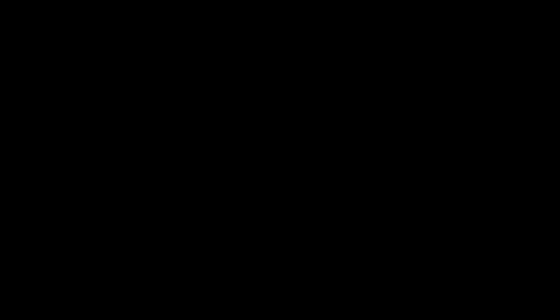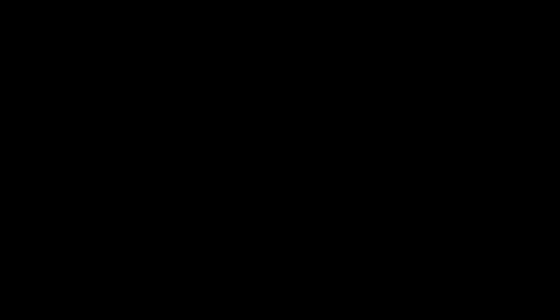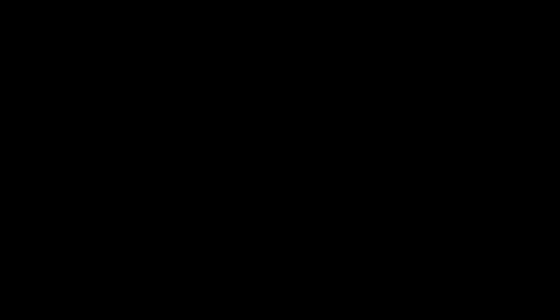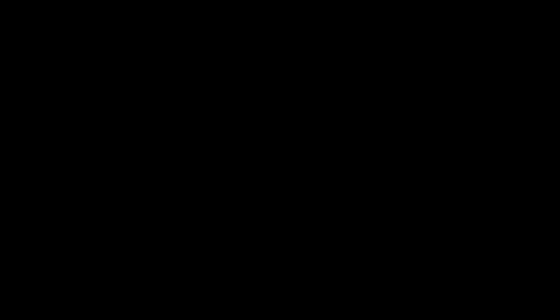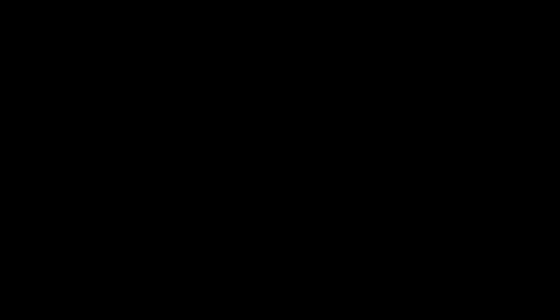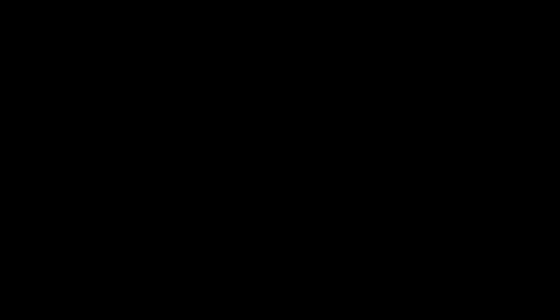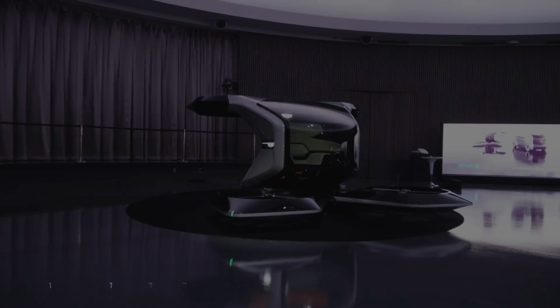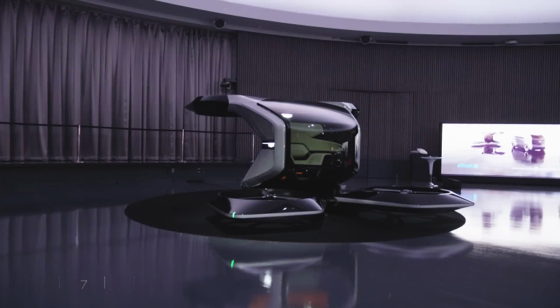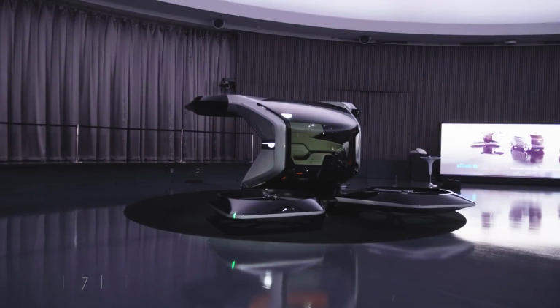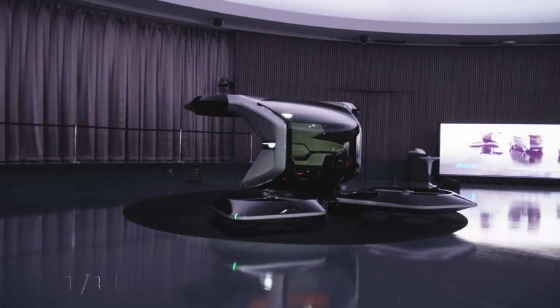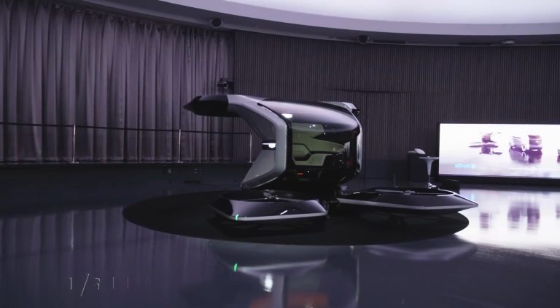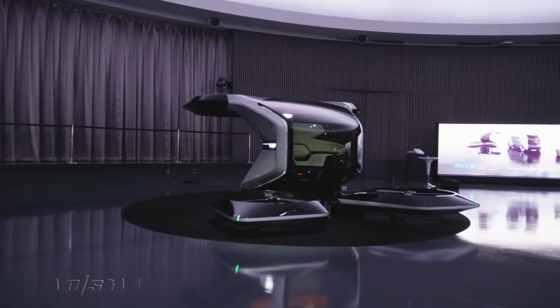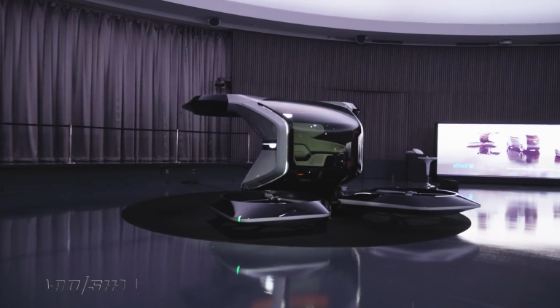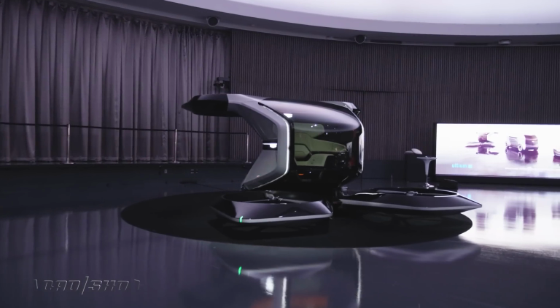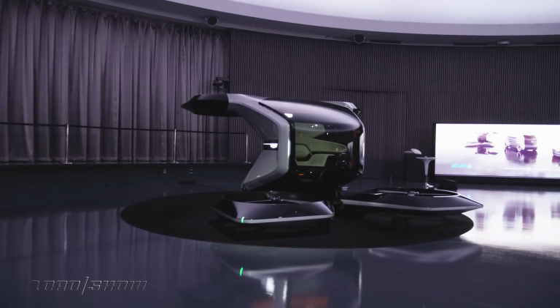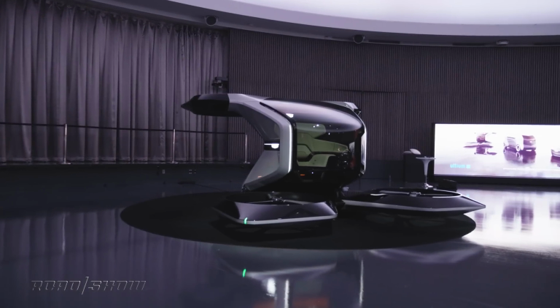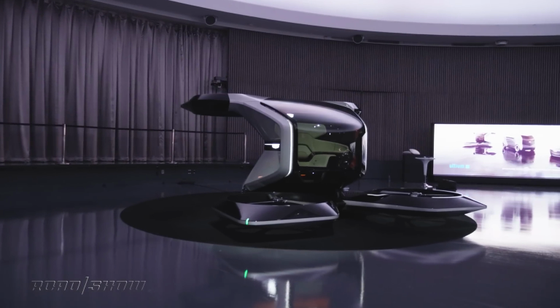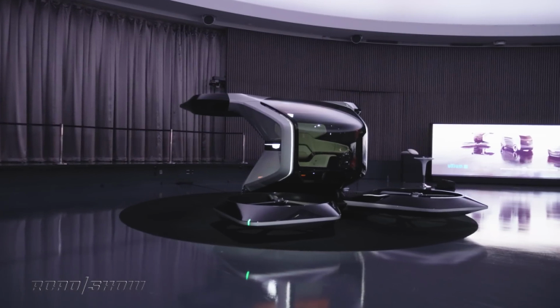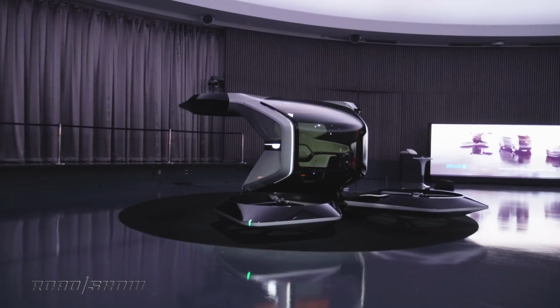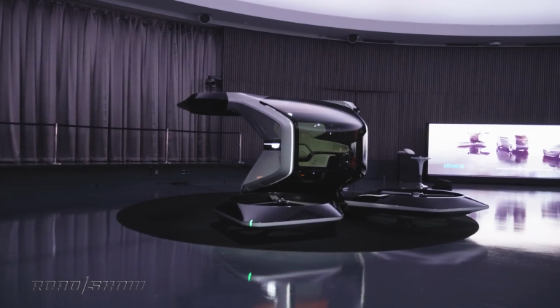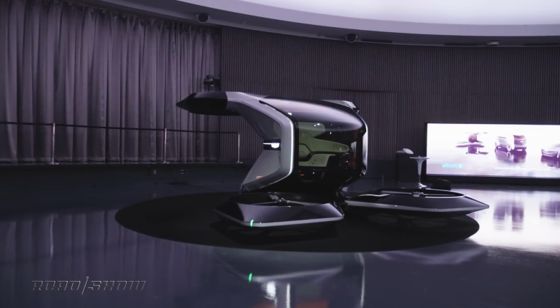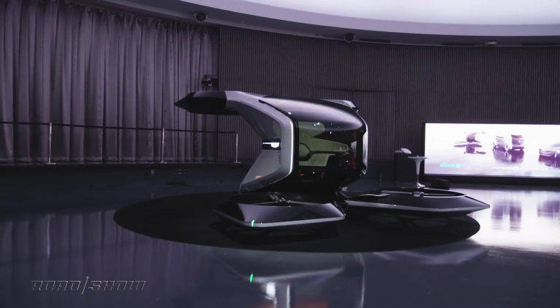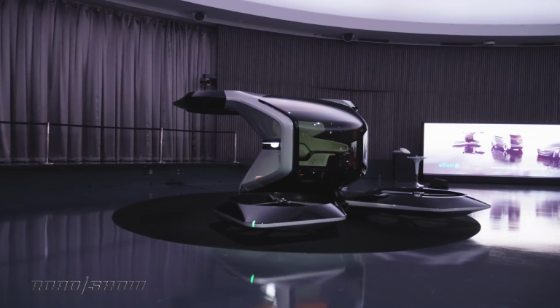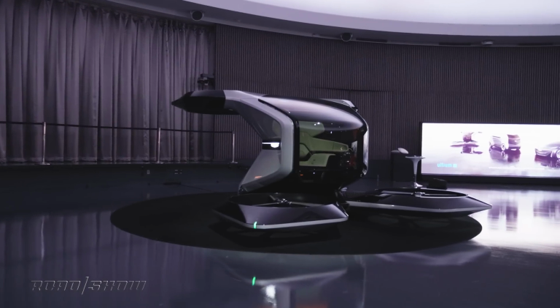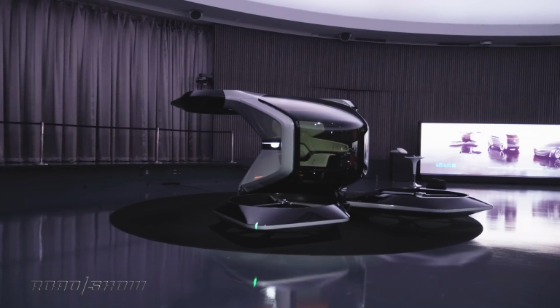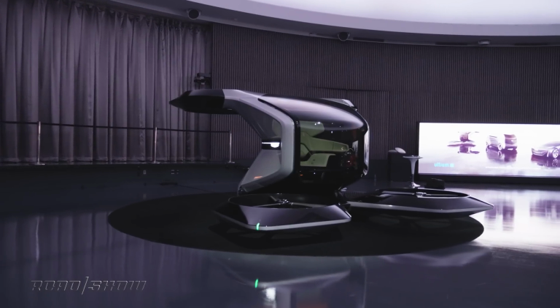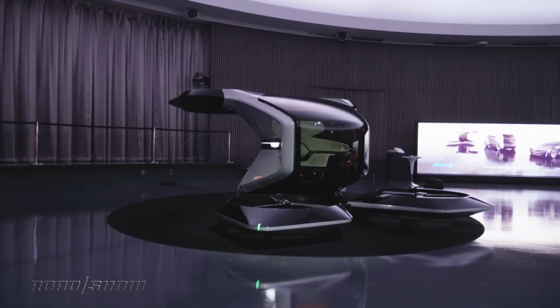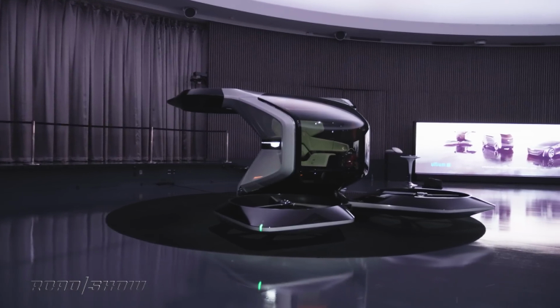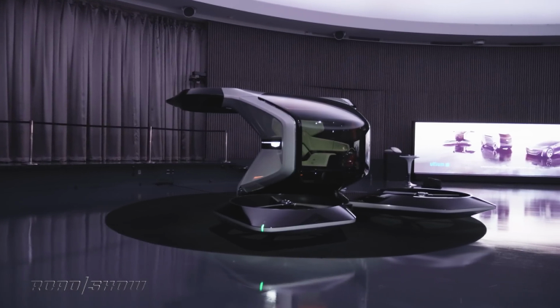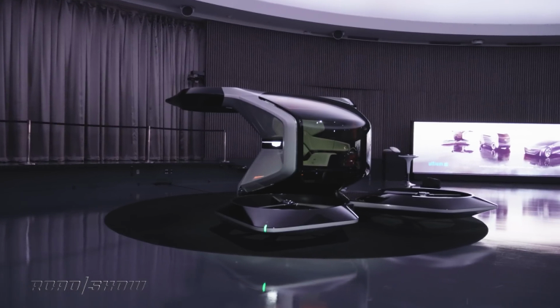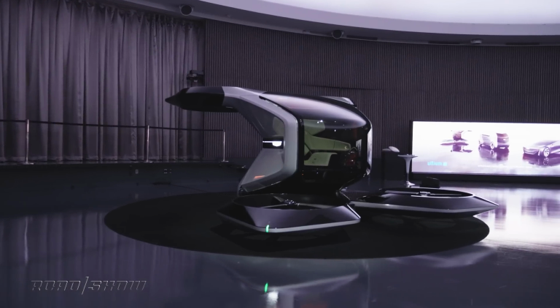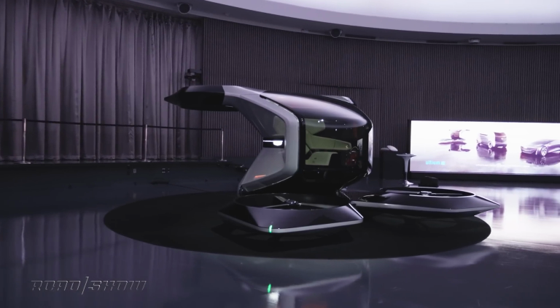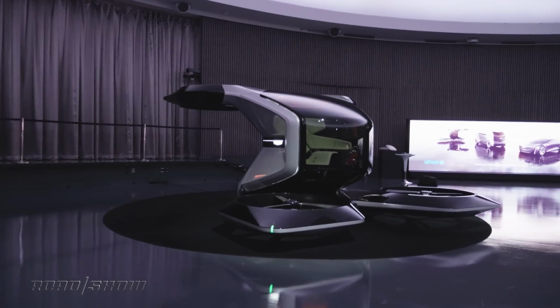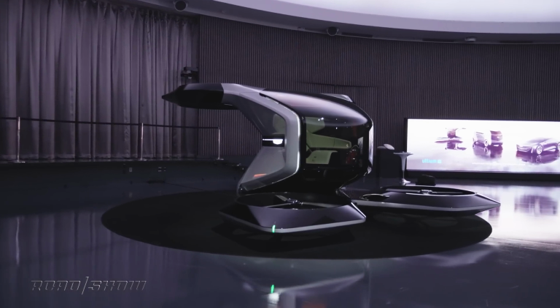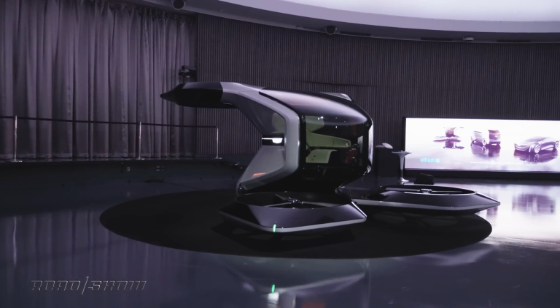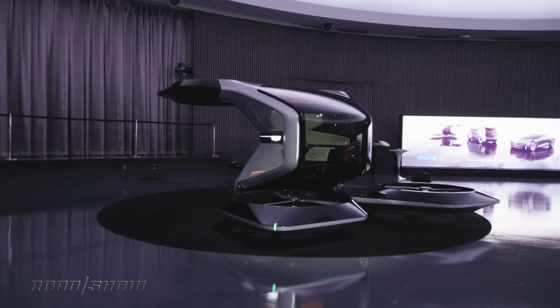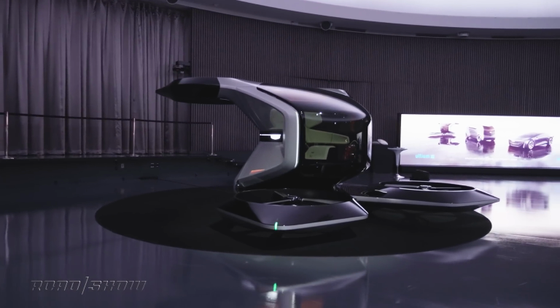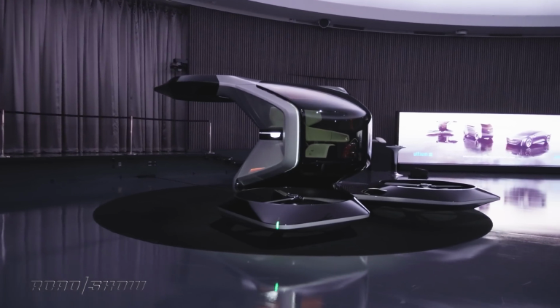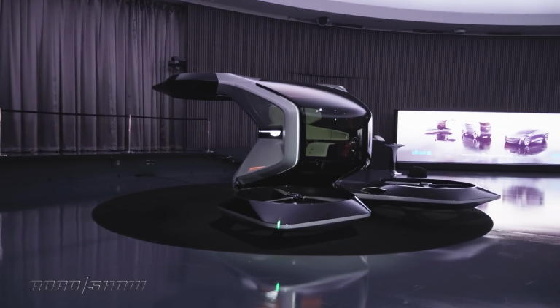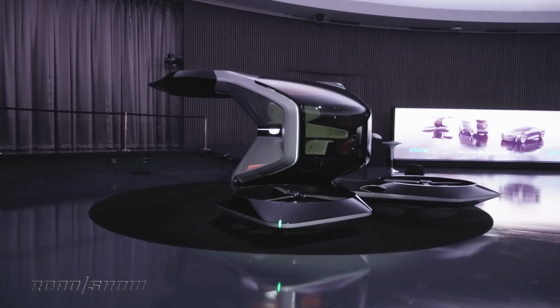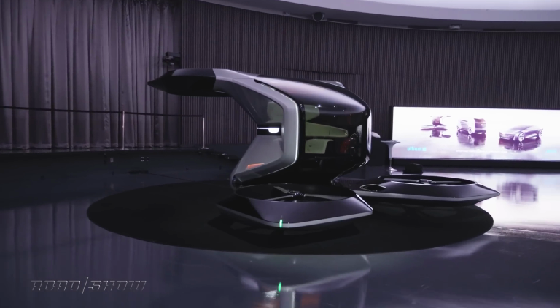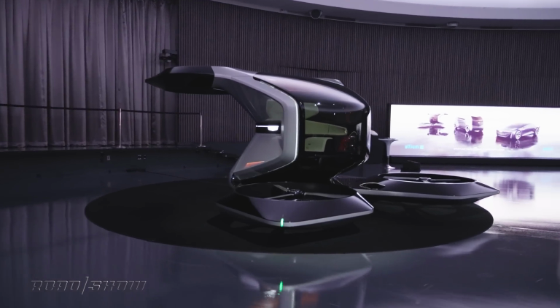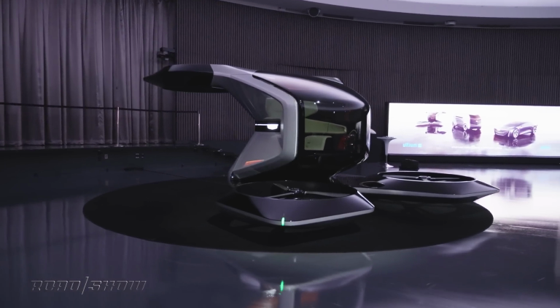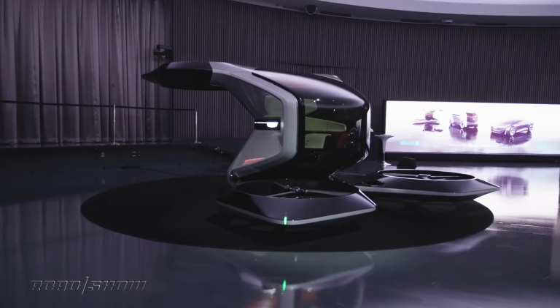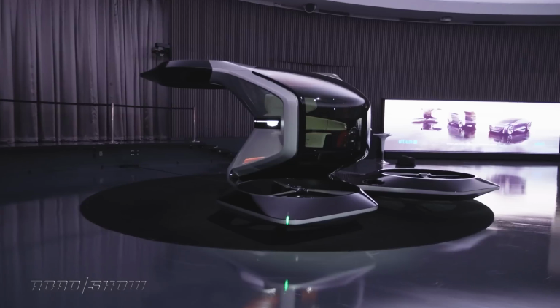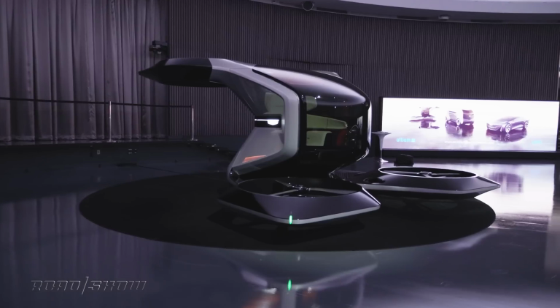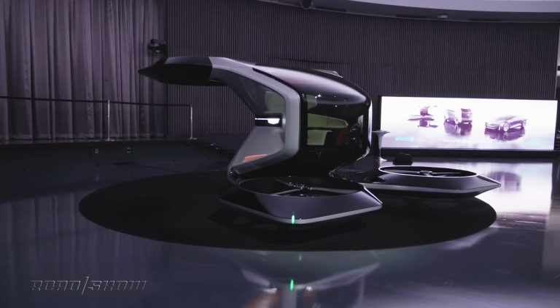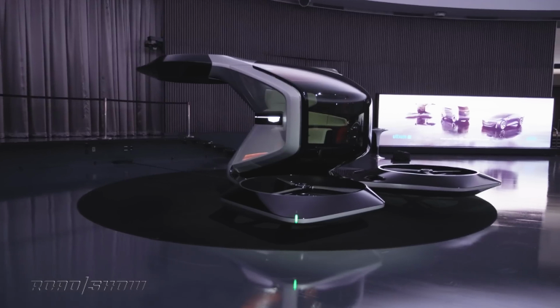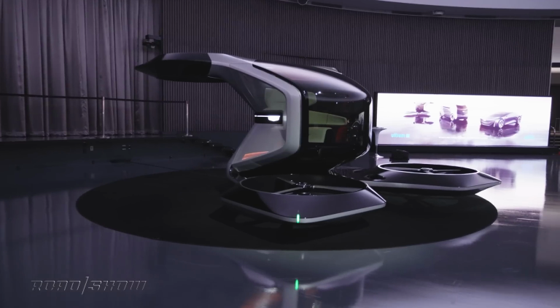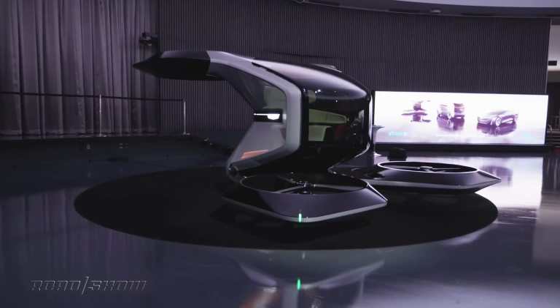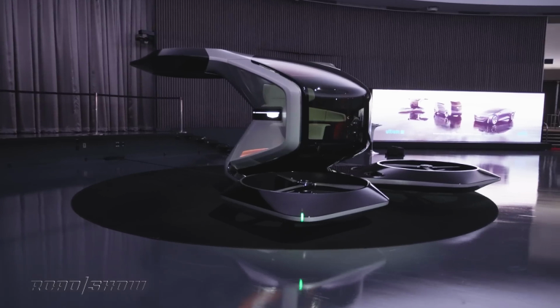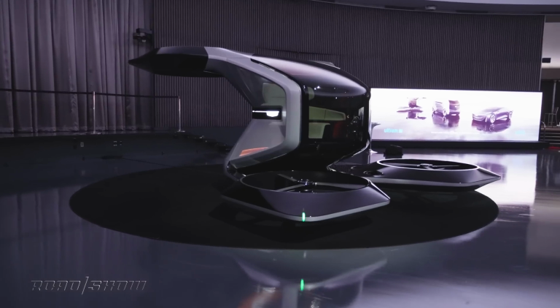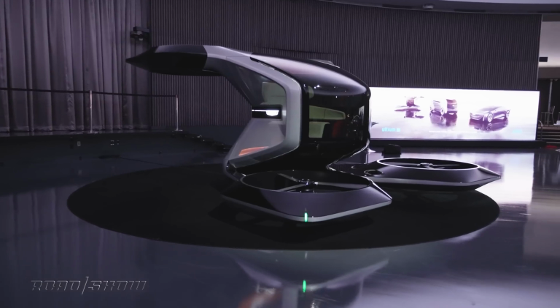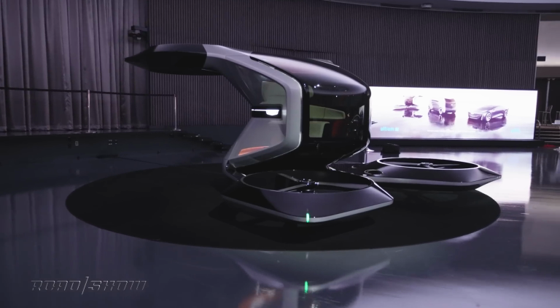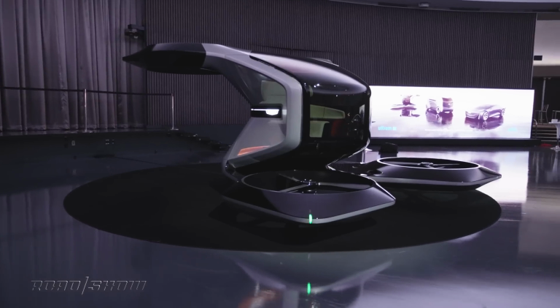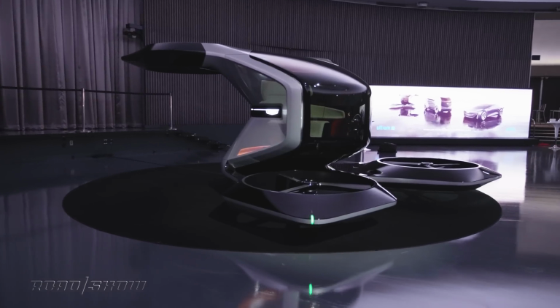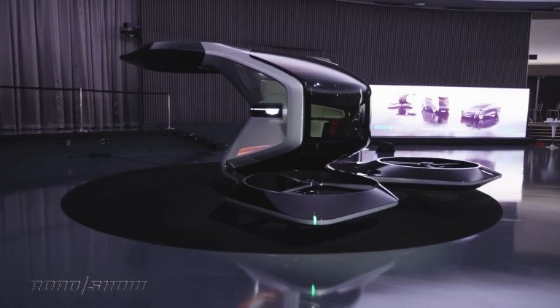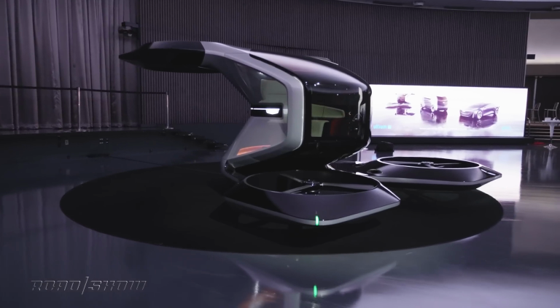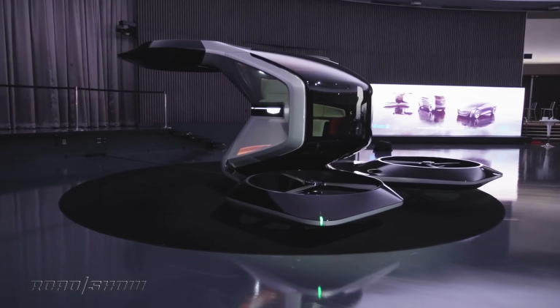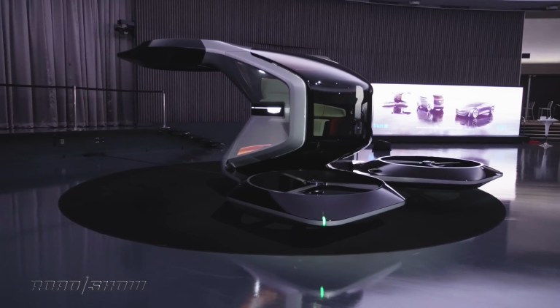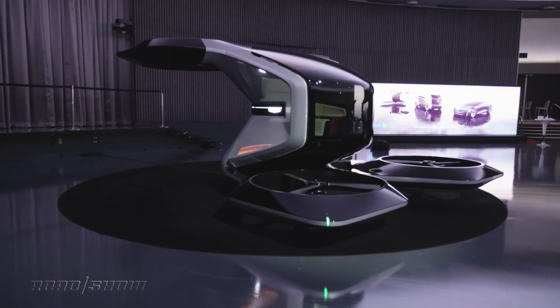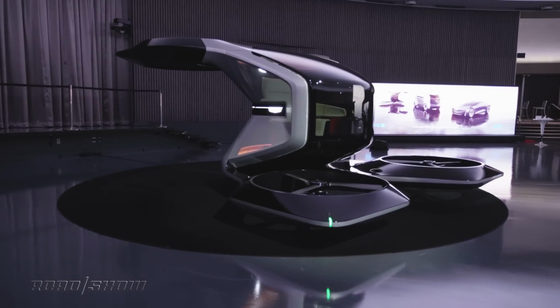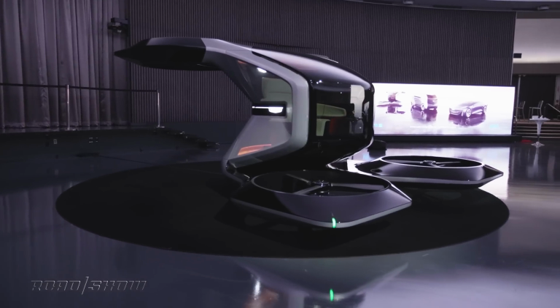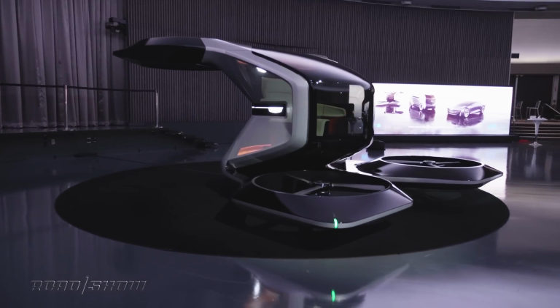It's a bird! It's a plane! It's a flying wheelchair! No, nope, and definitely not.